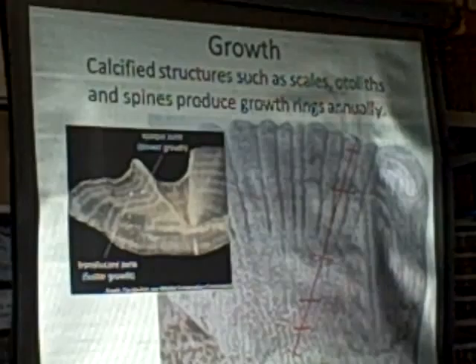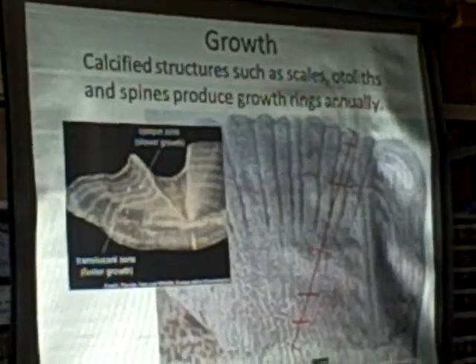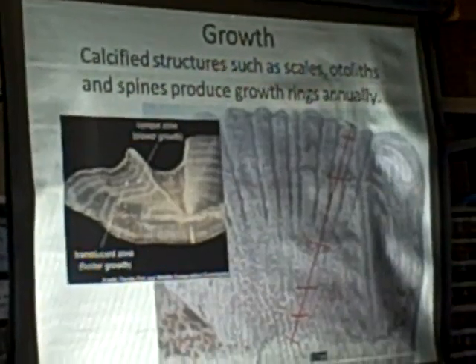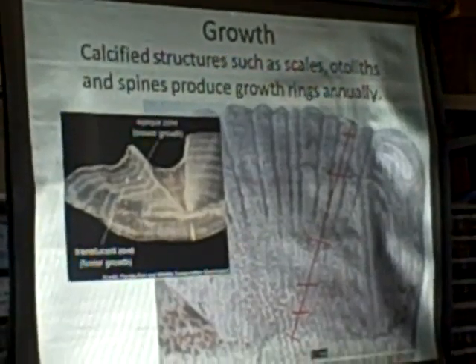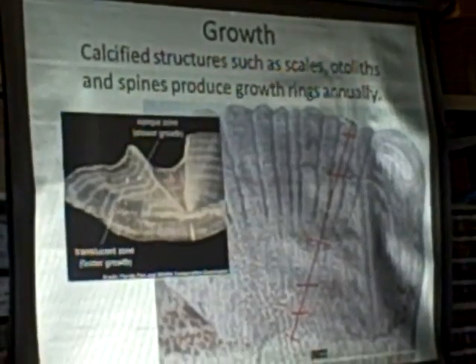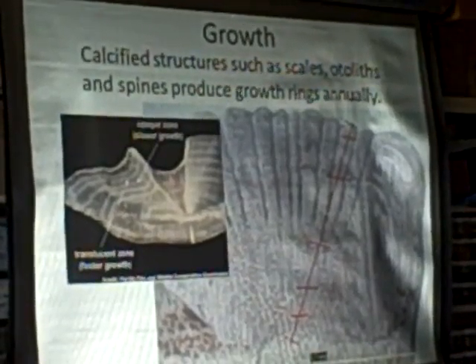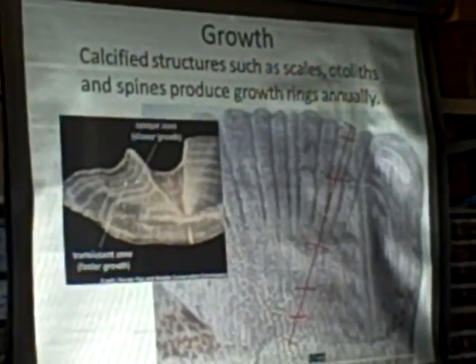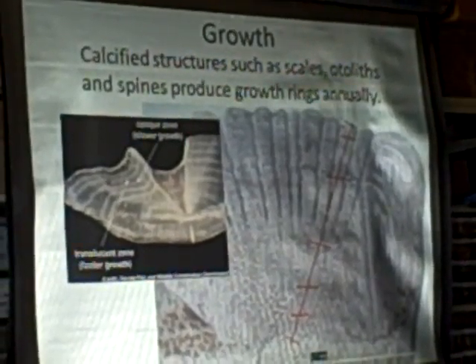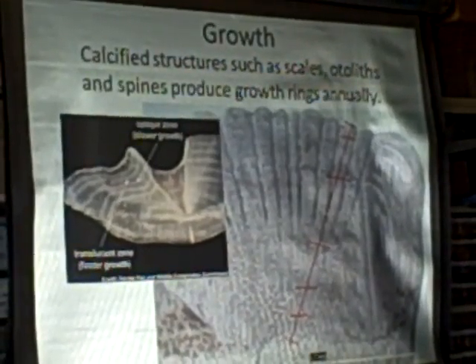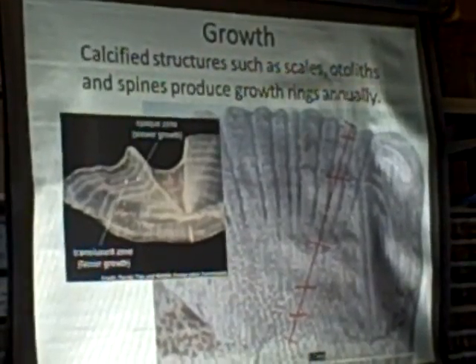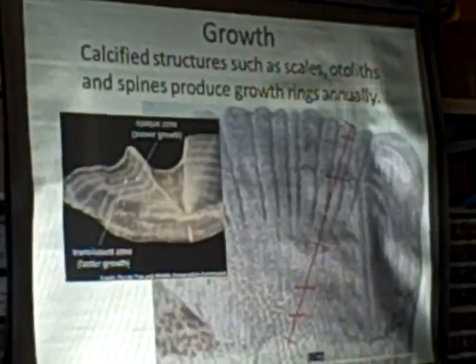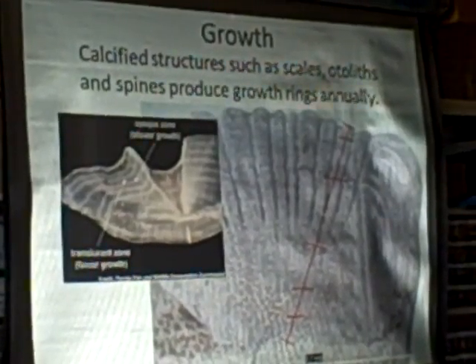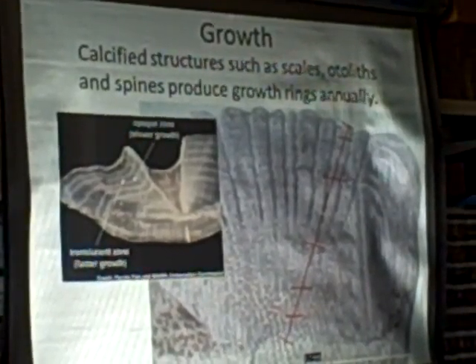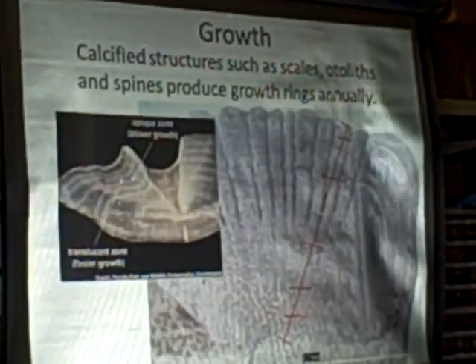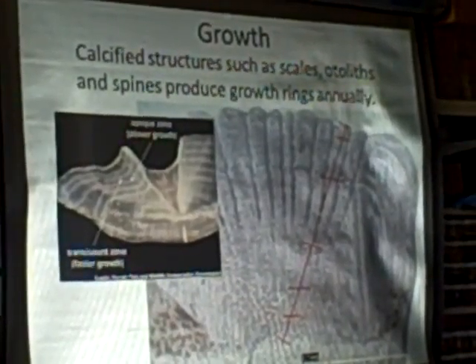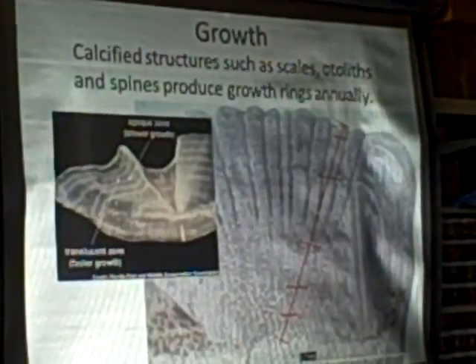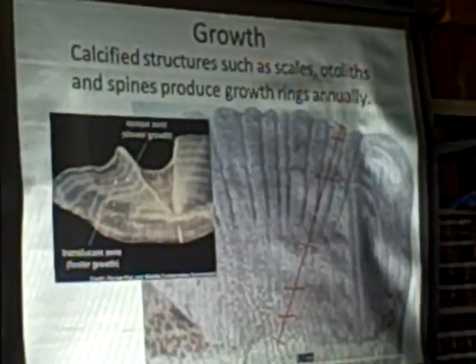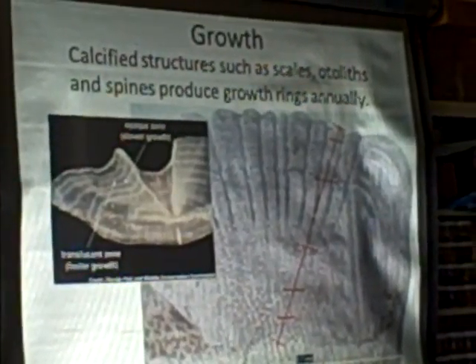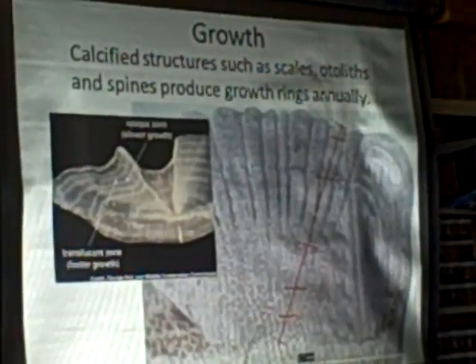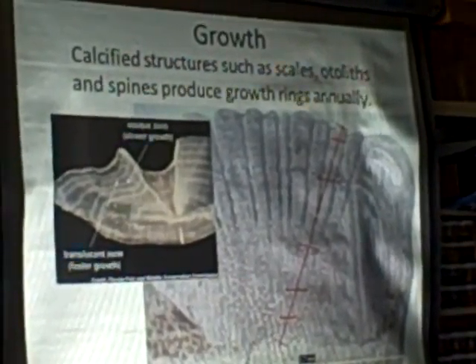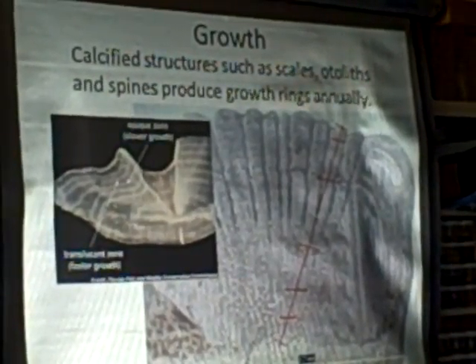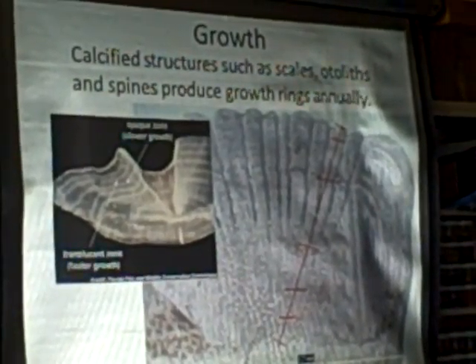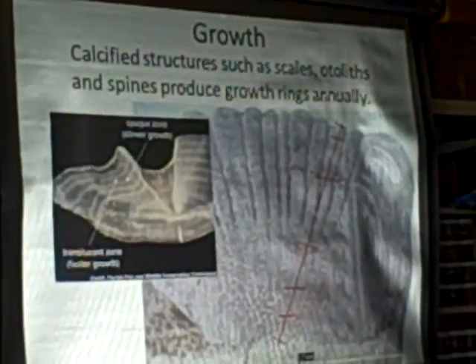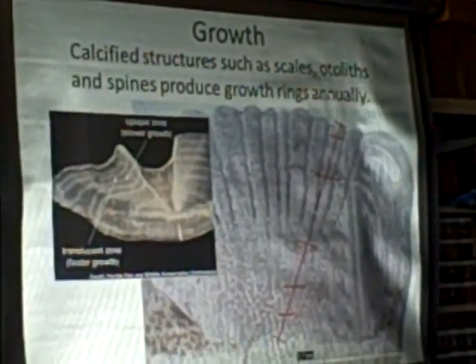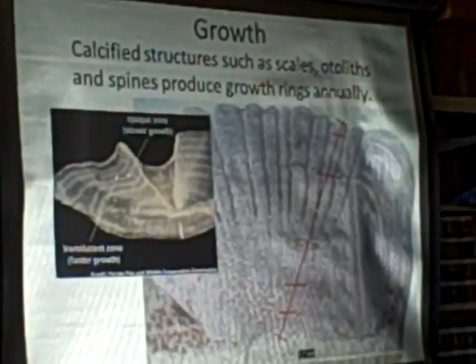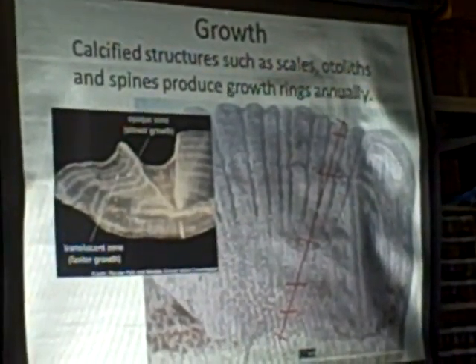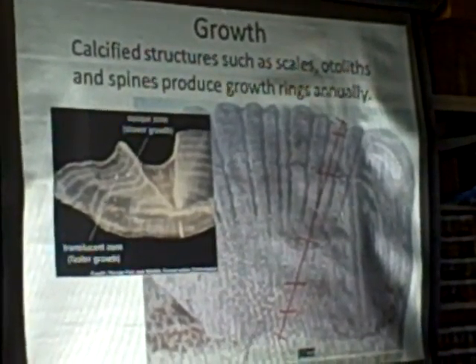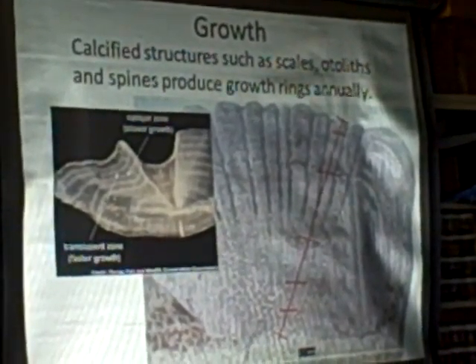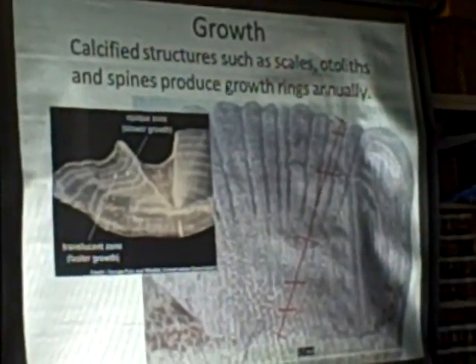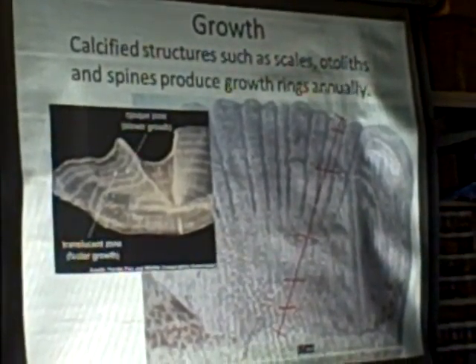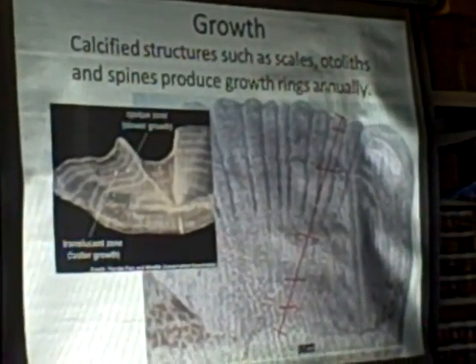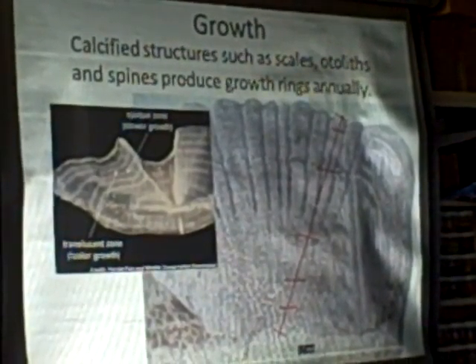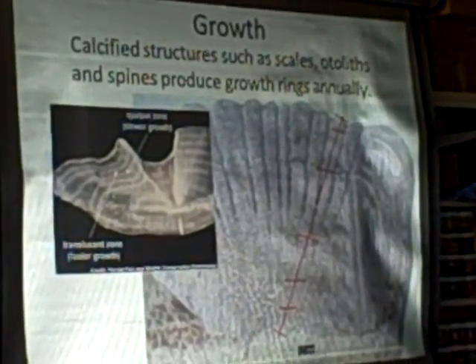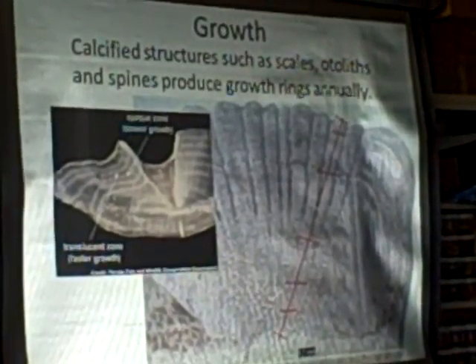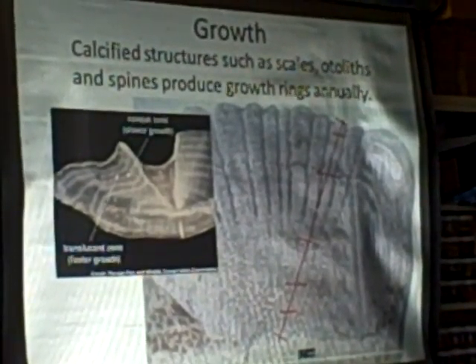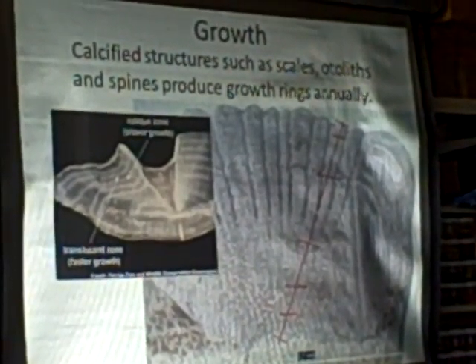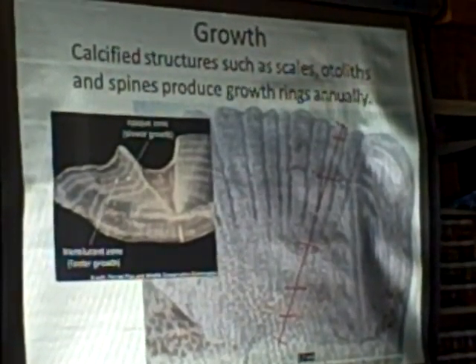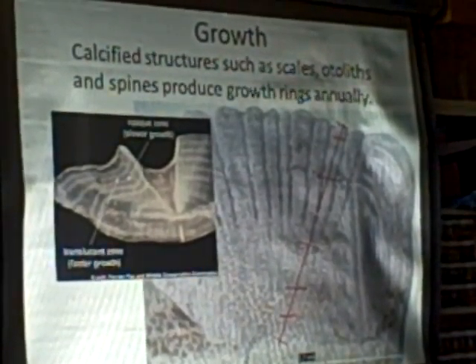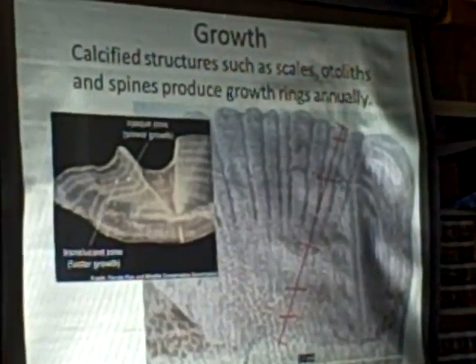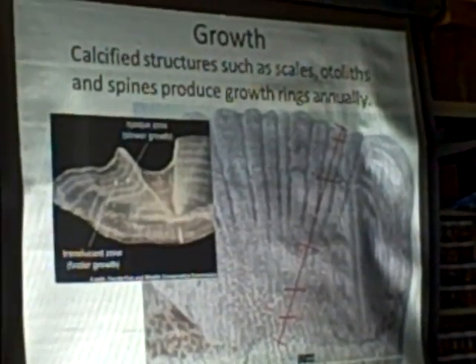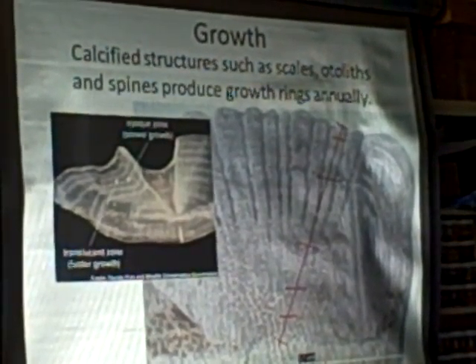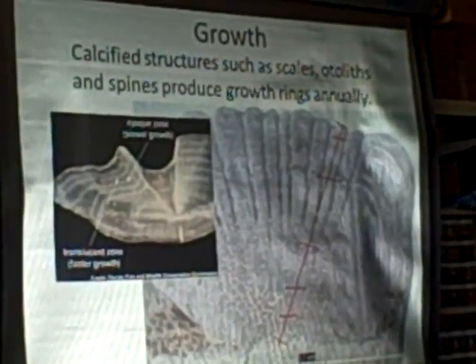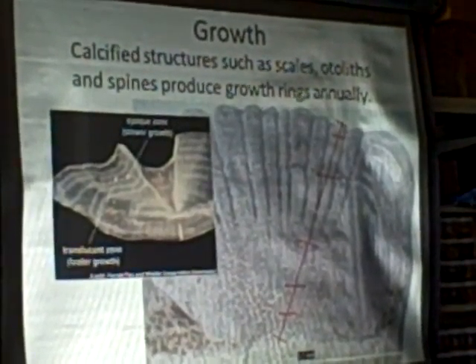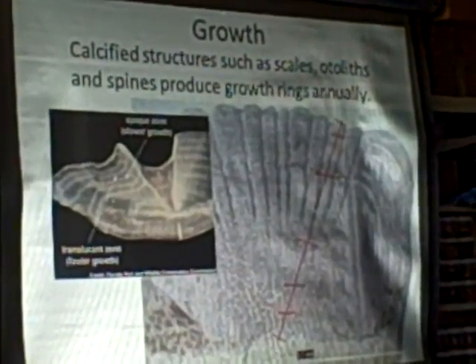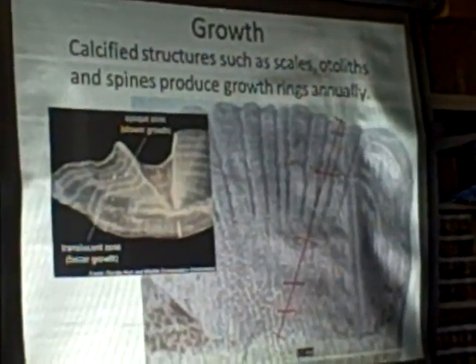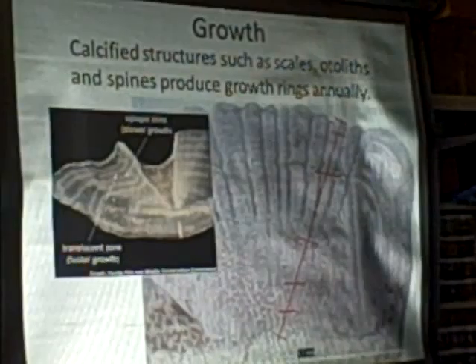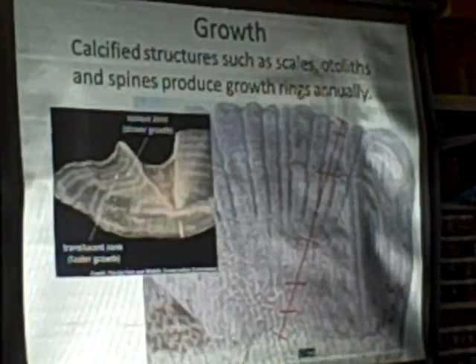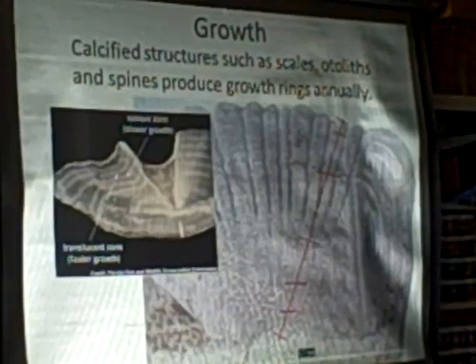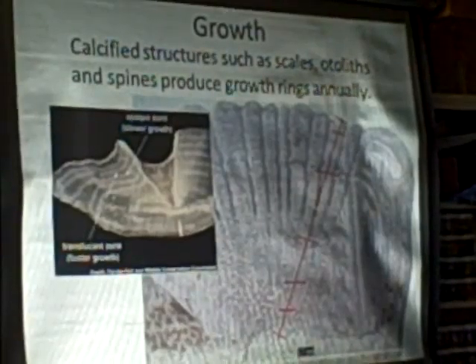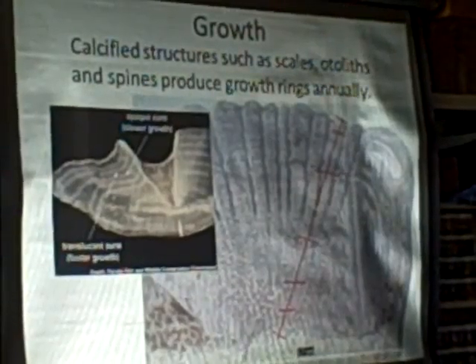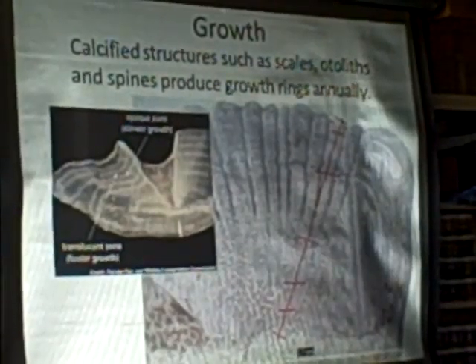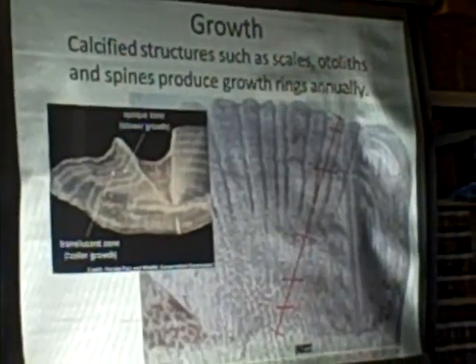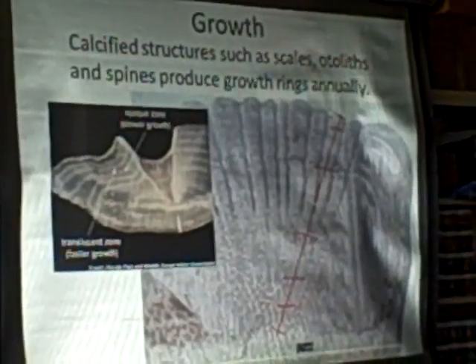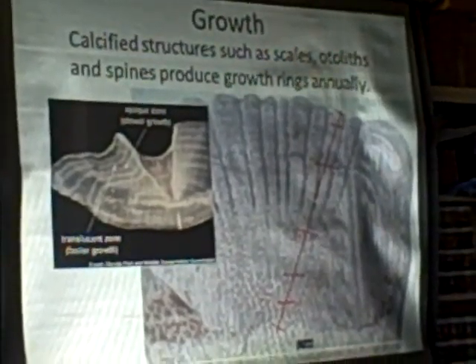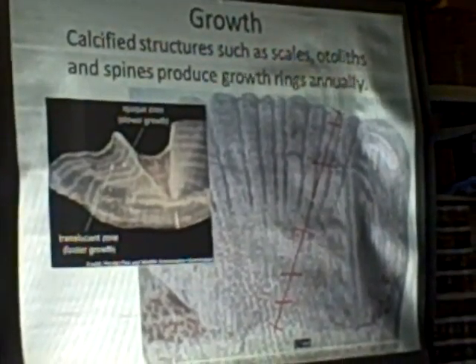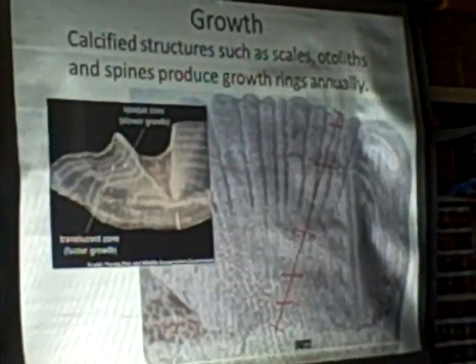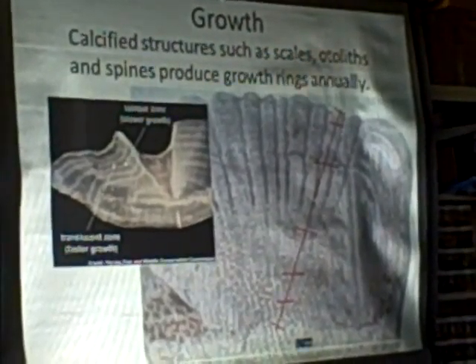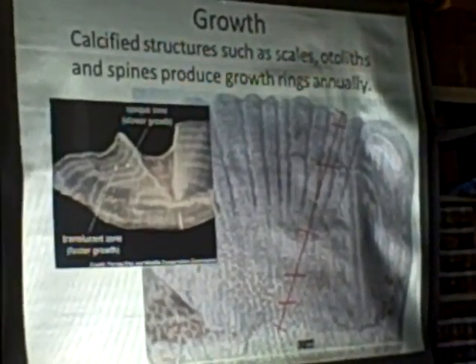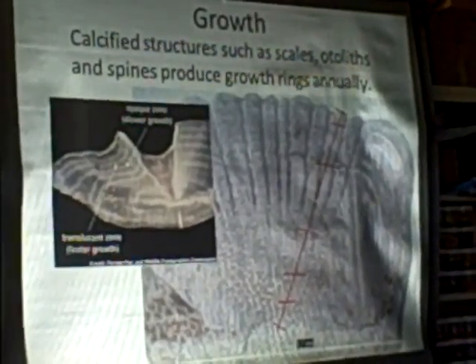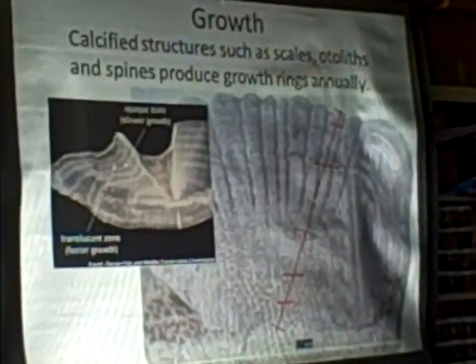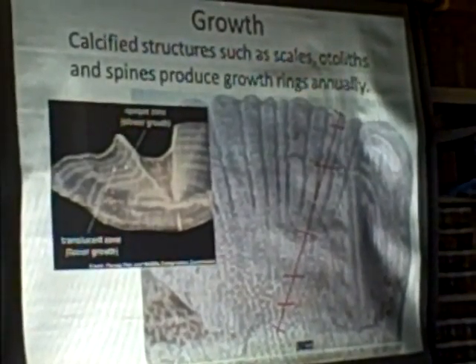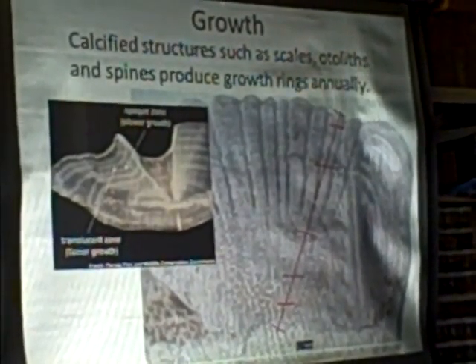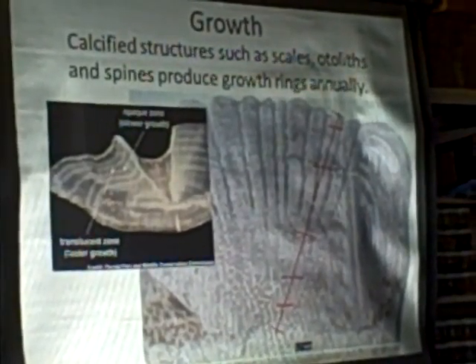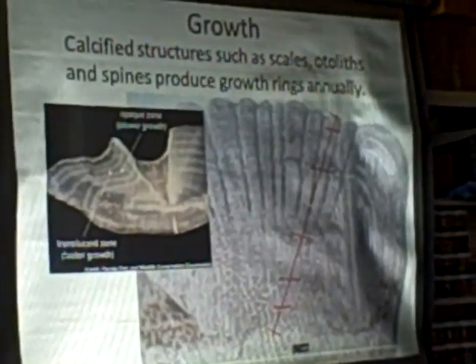I mentioned we take otoliths. Otoliths are basically ear bones — calcified structures found in fish.